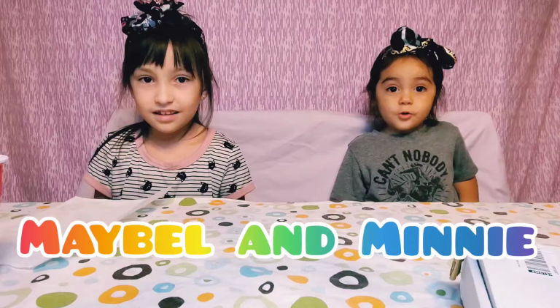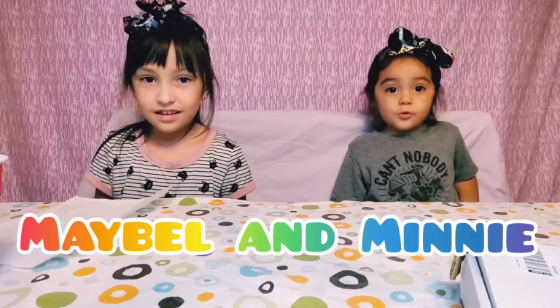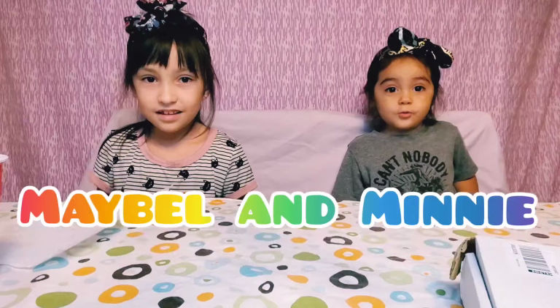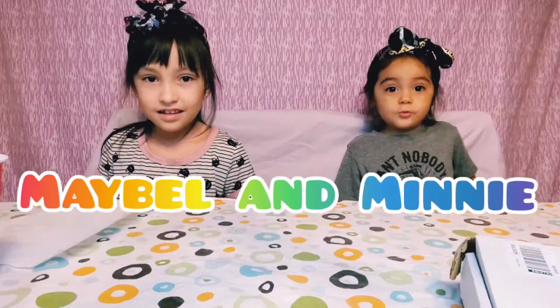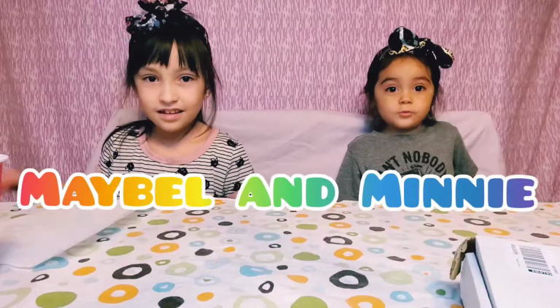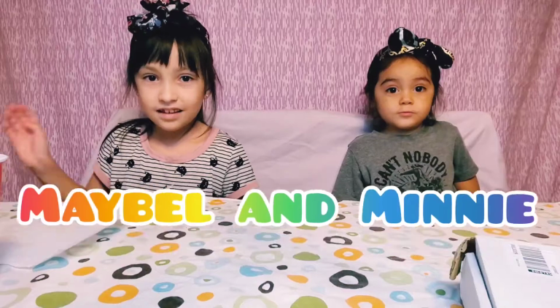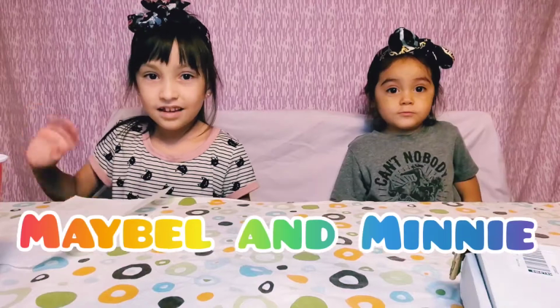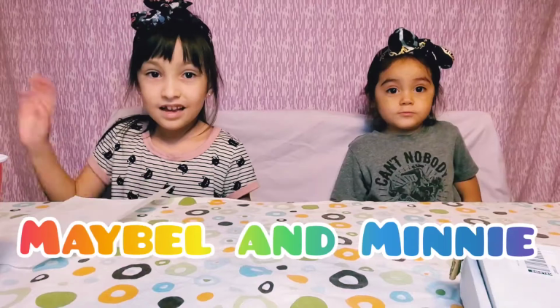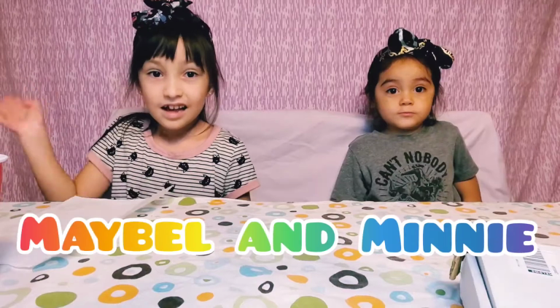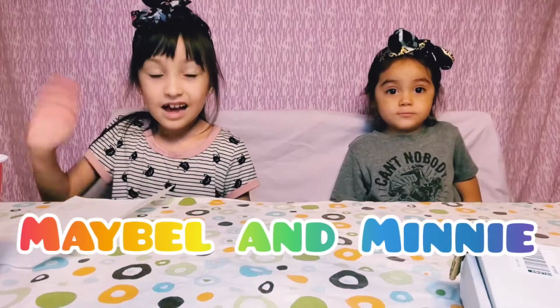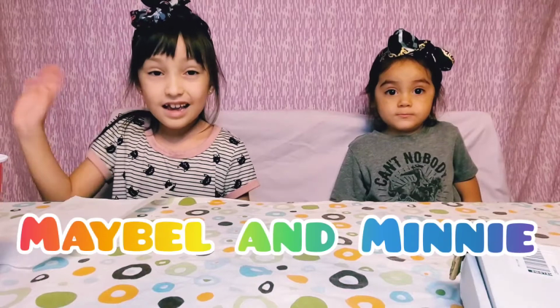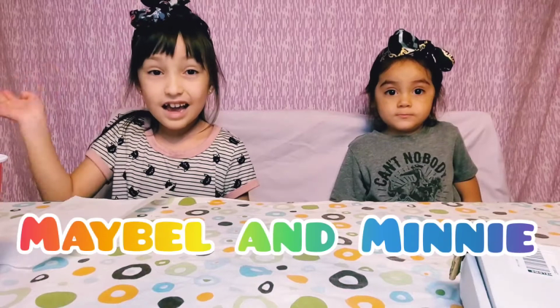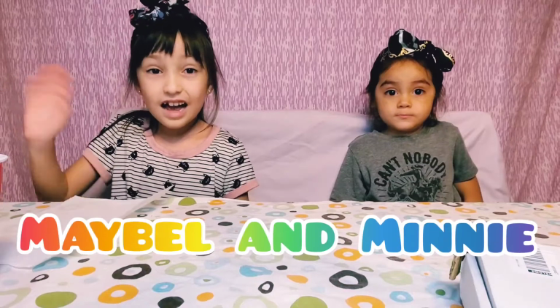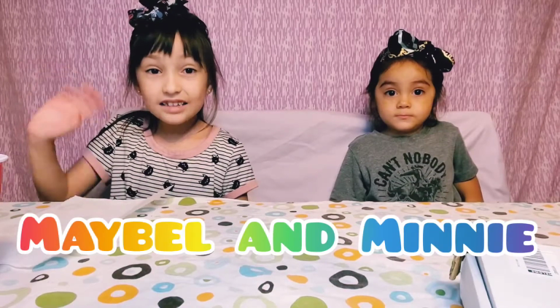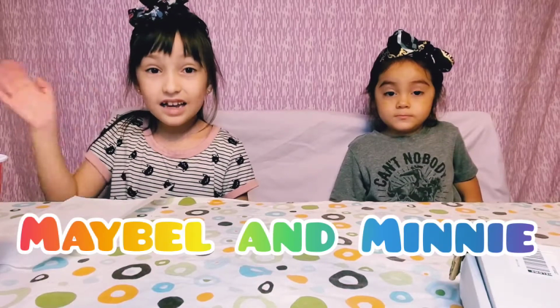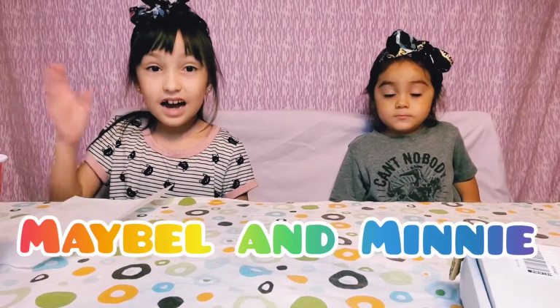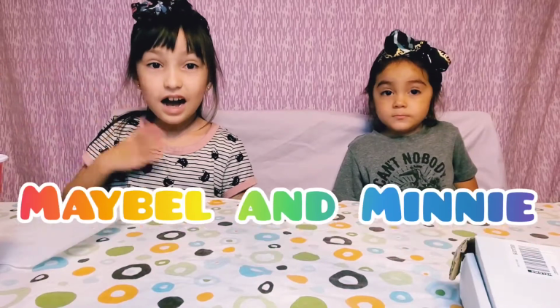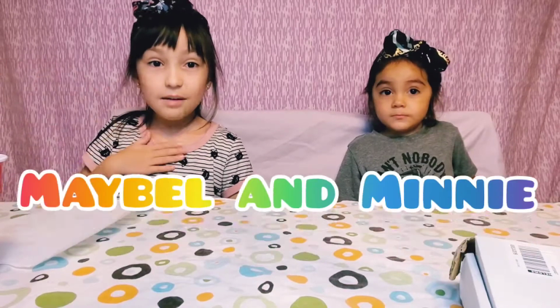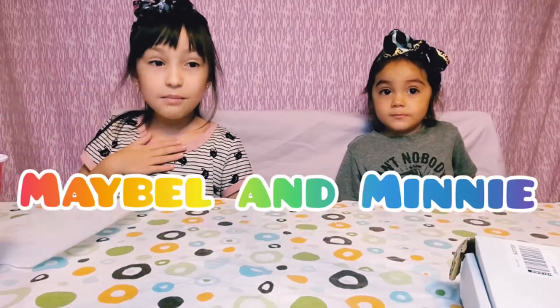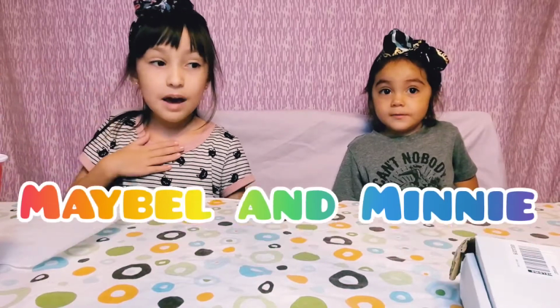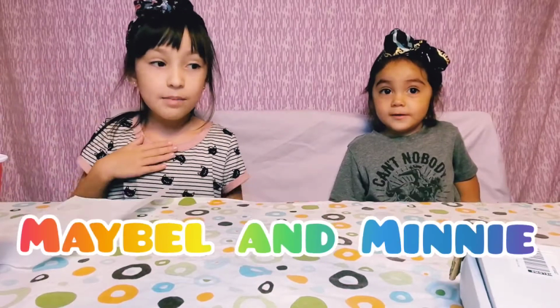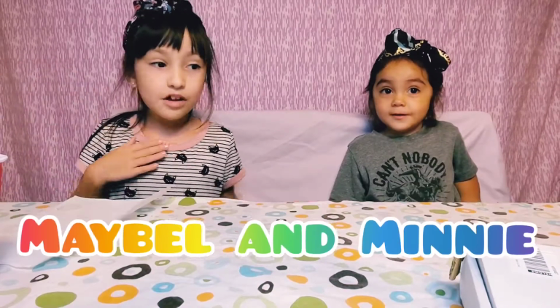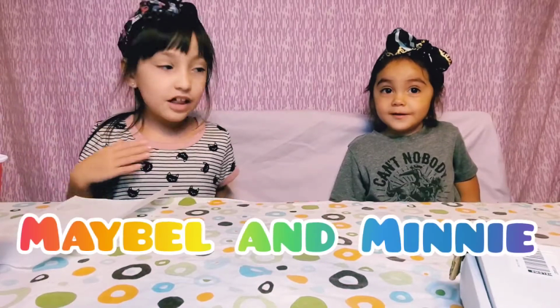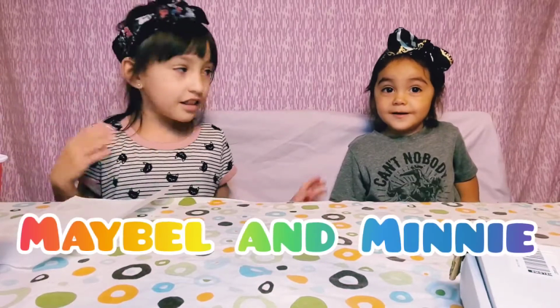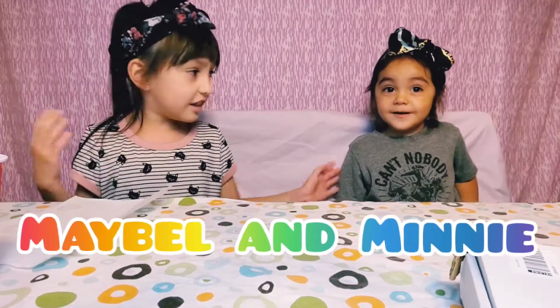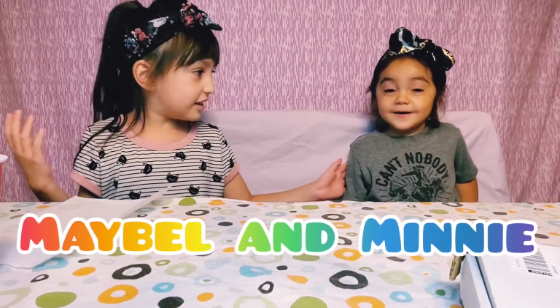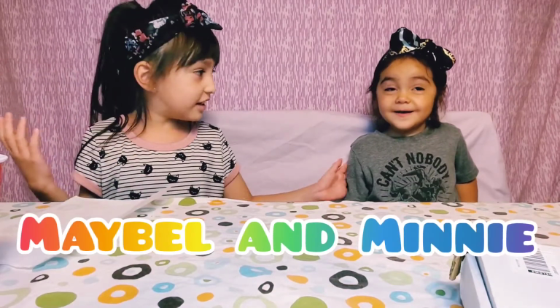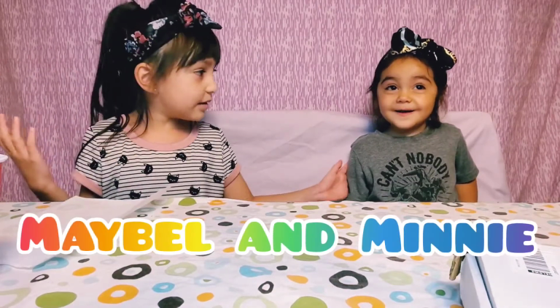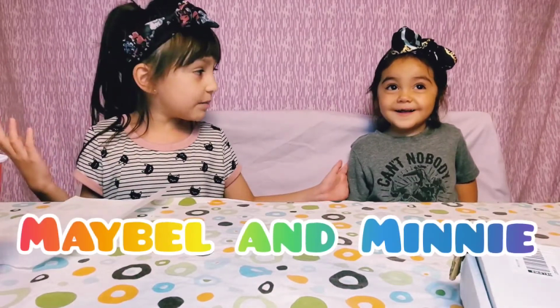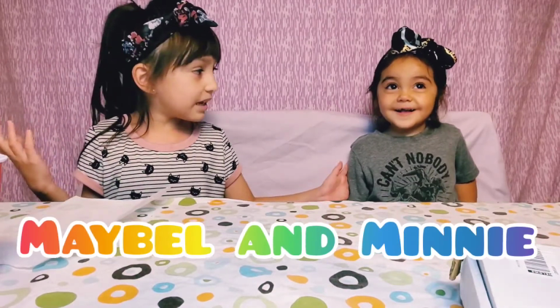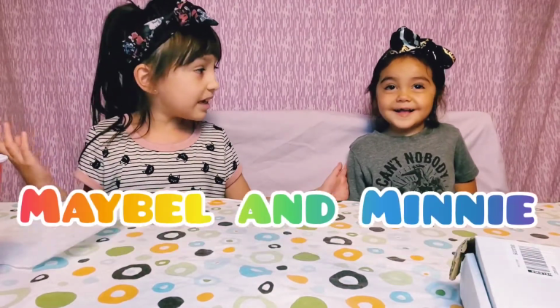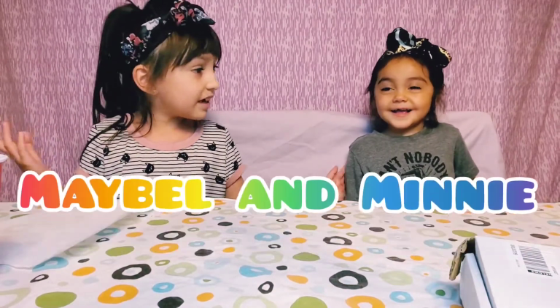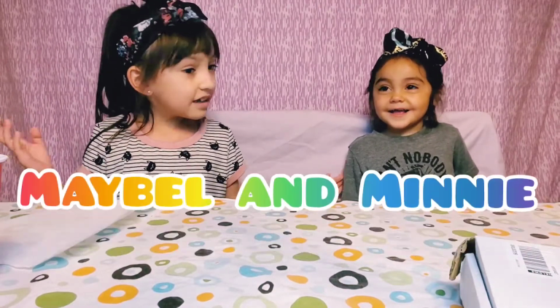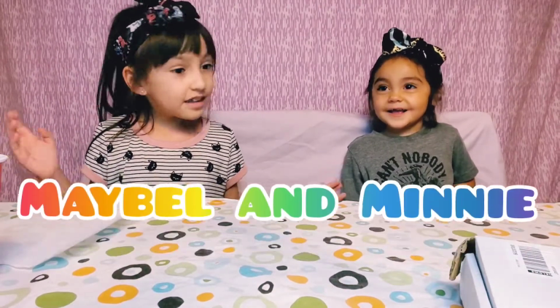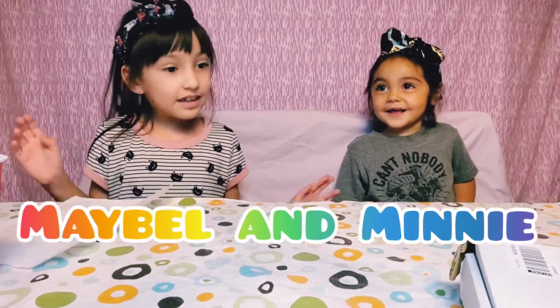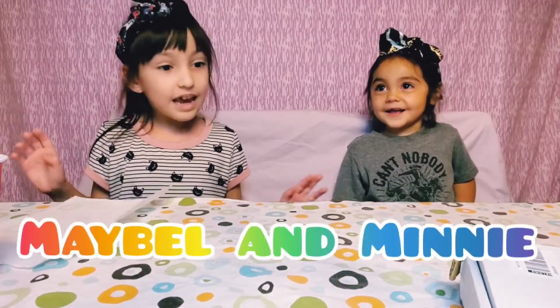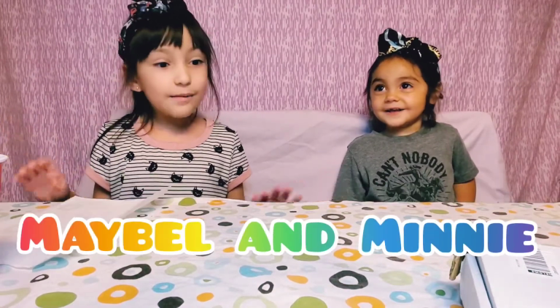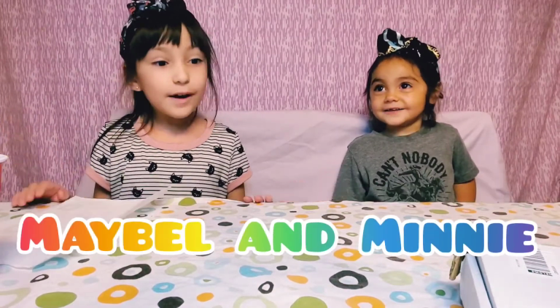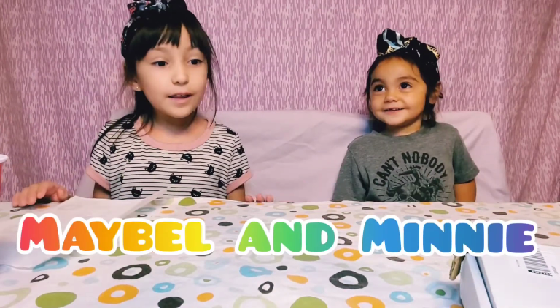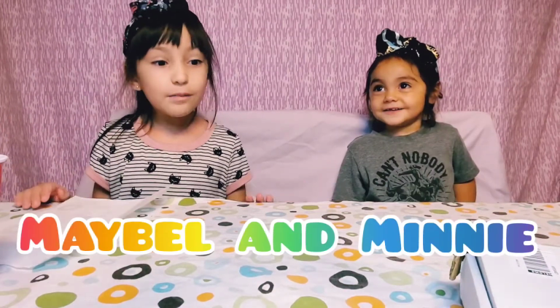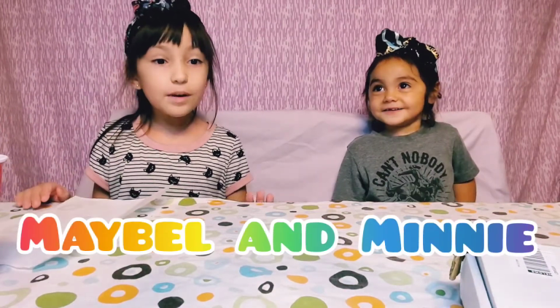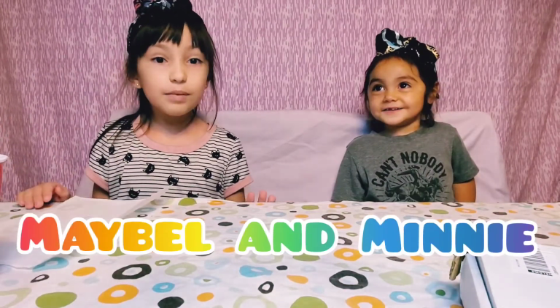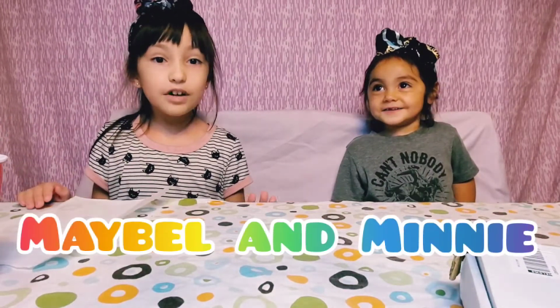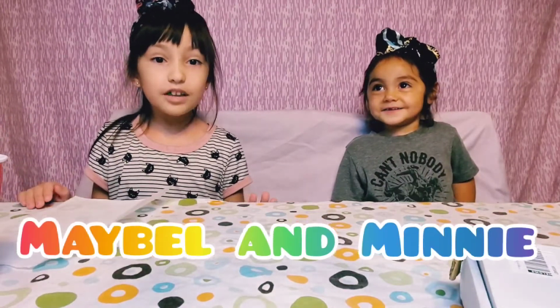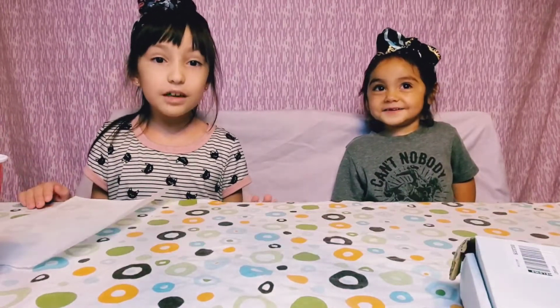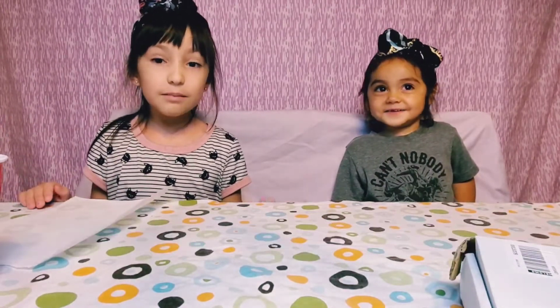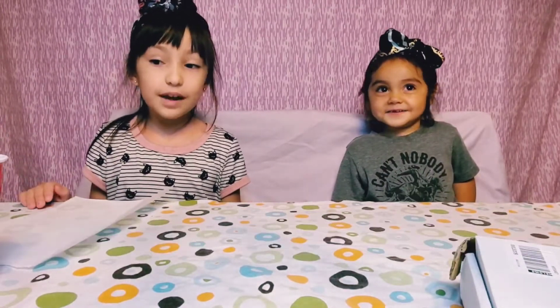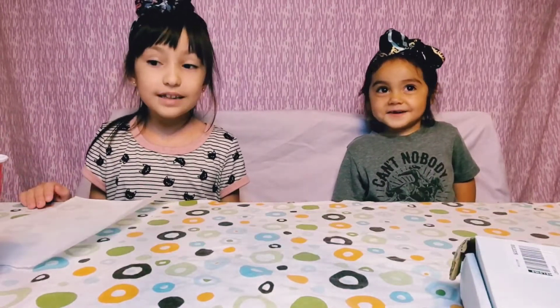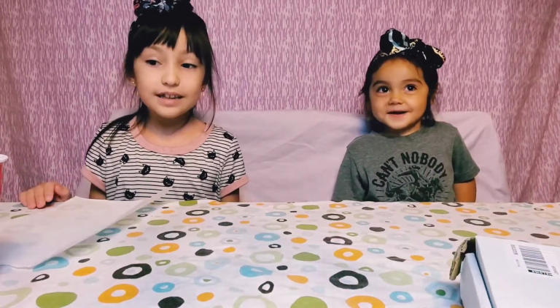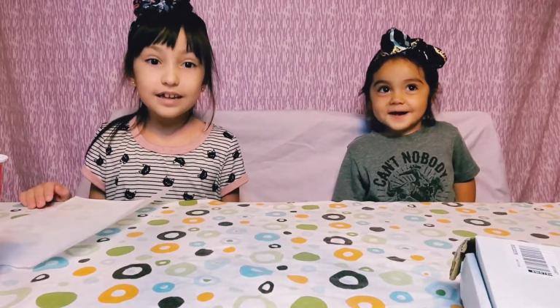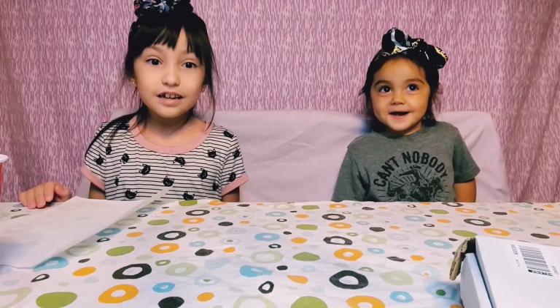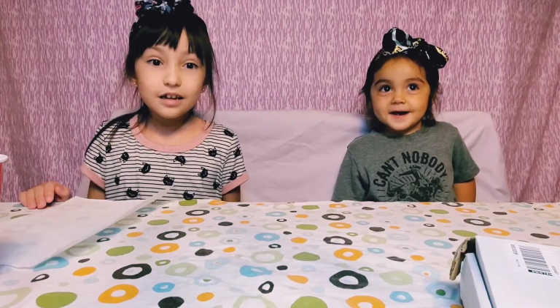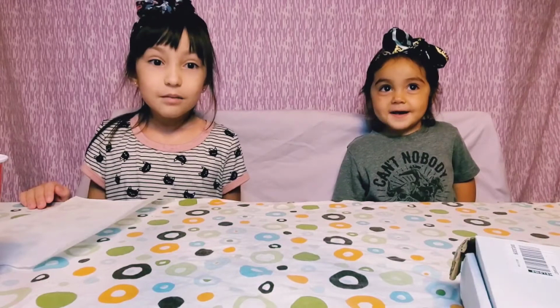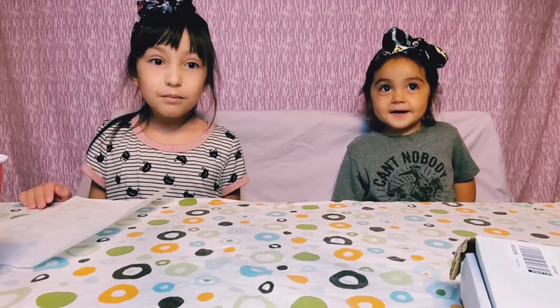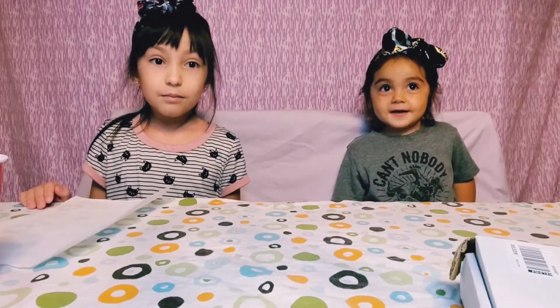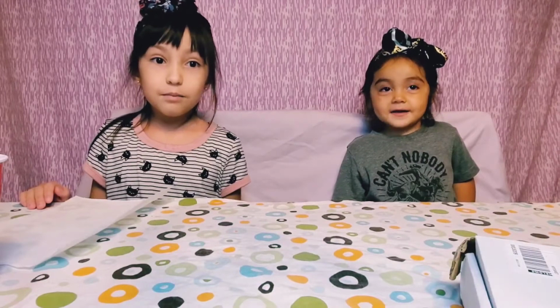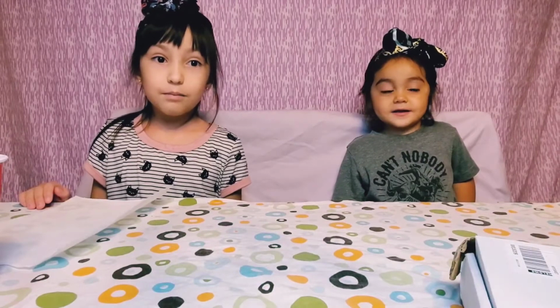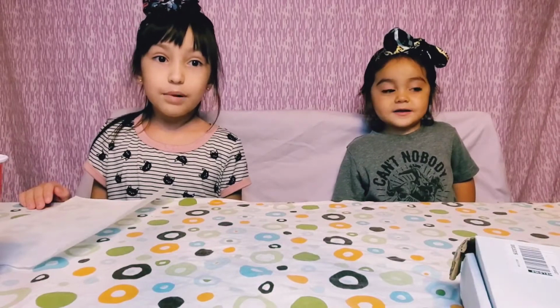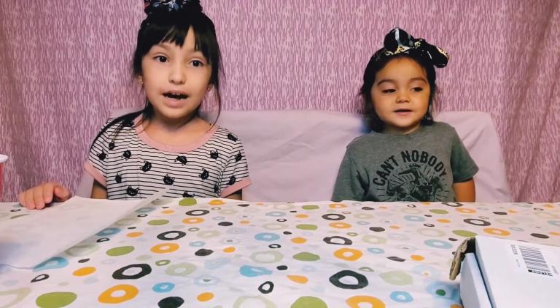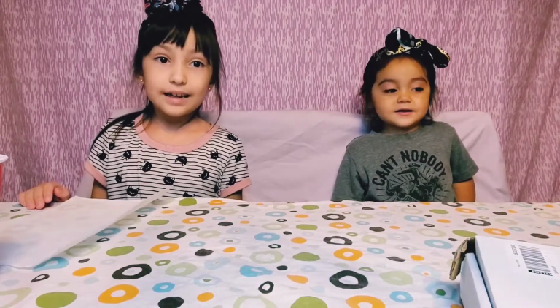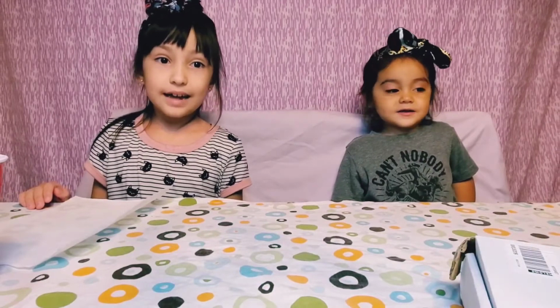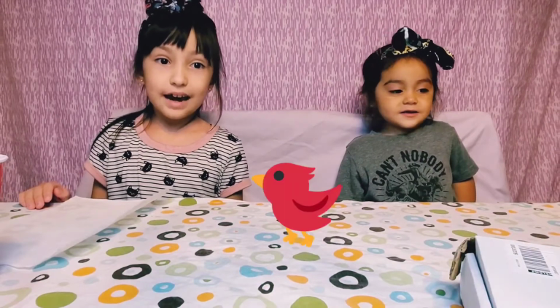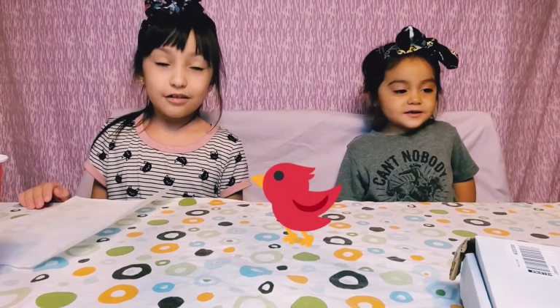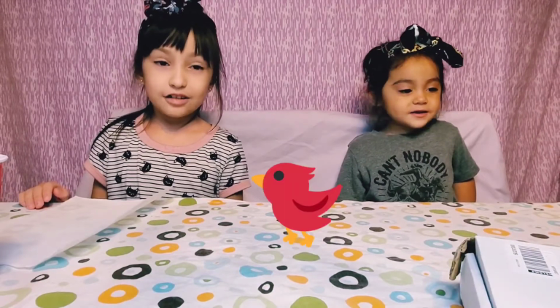Hi guys, I'm Mabel and this is Minnie. Today we're going to be building and painting bird houses.